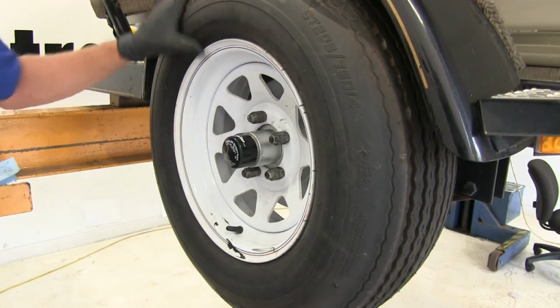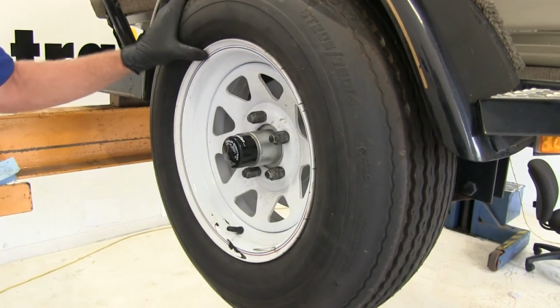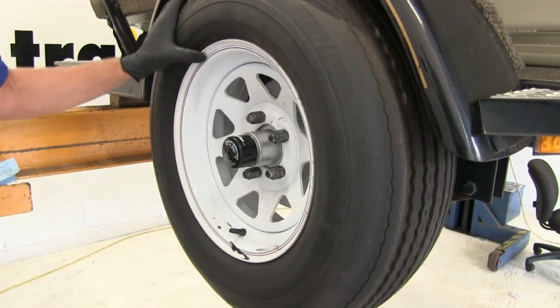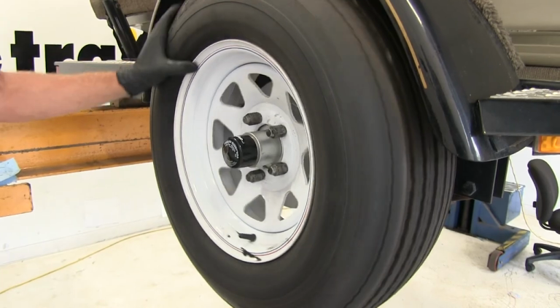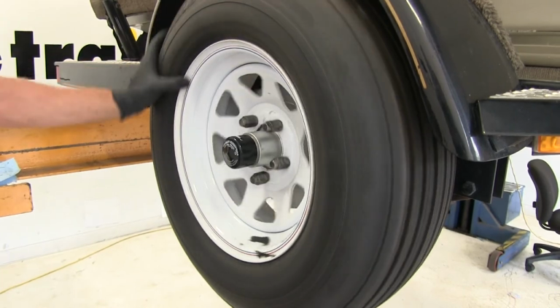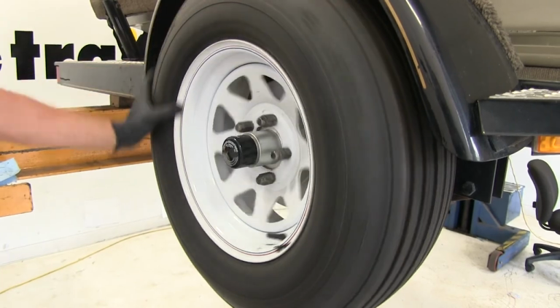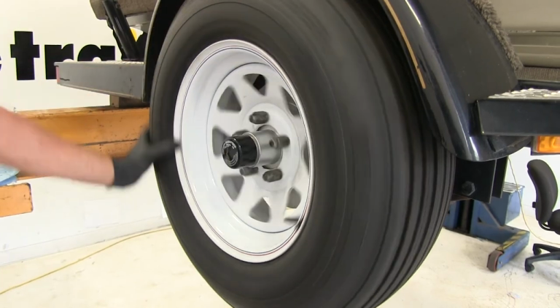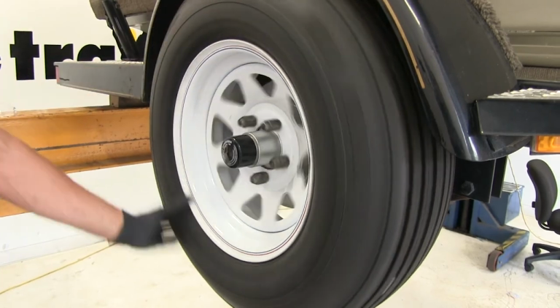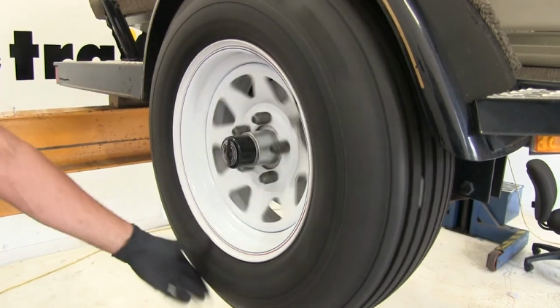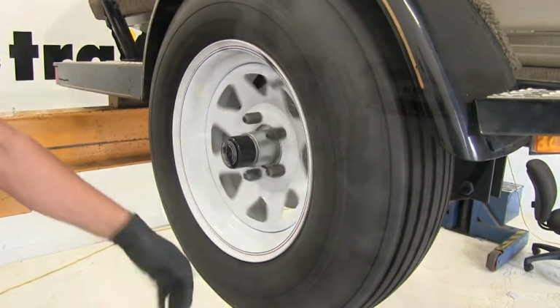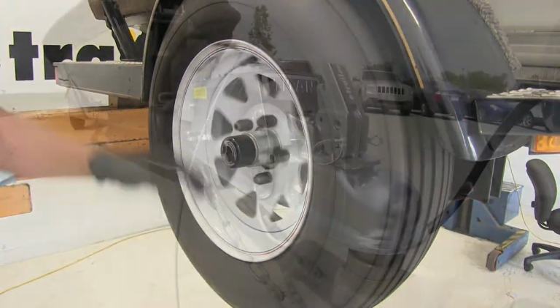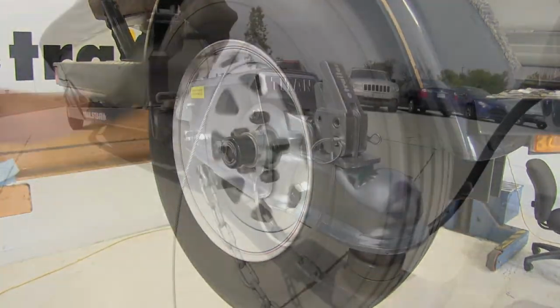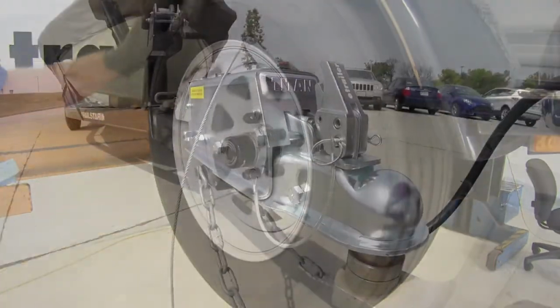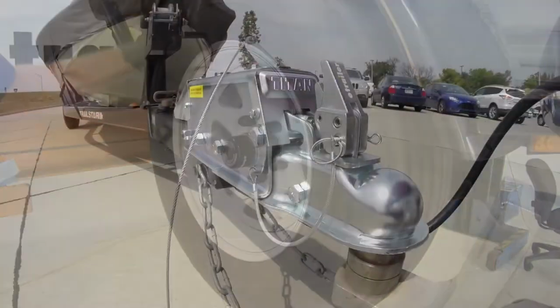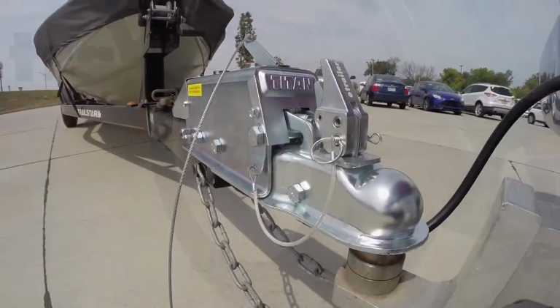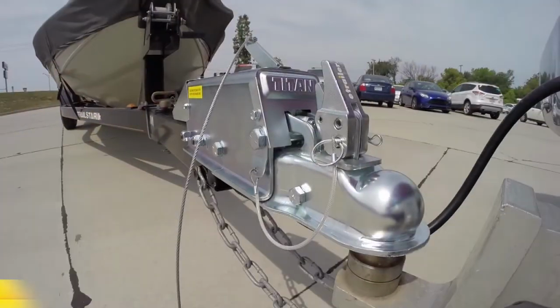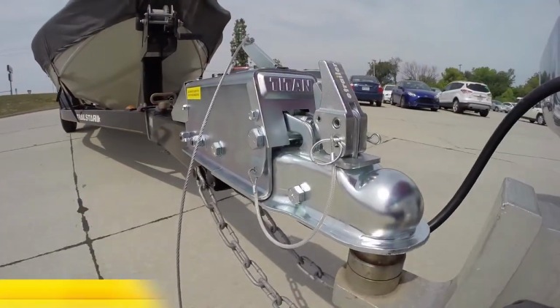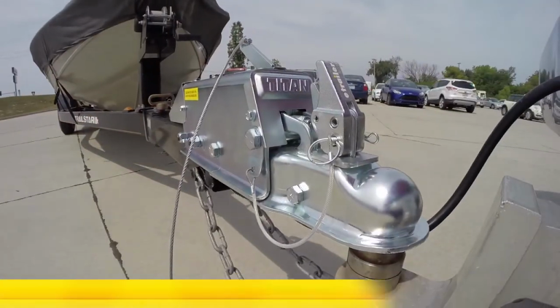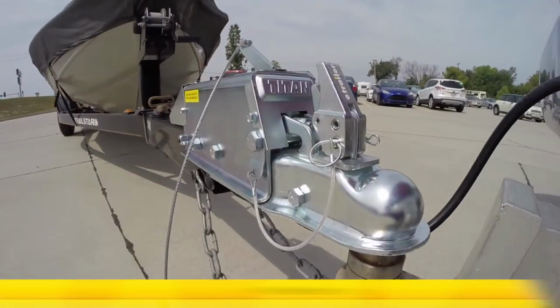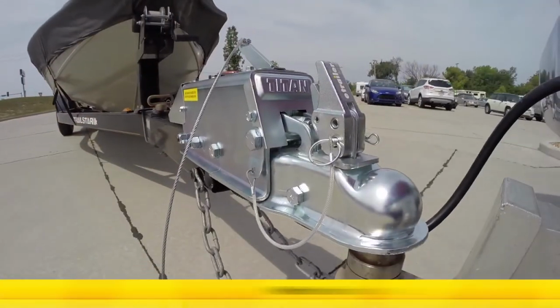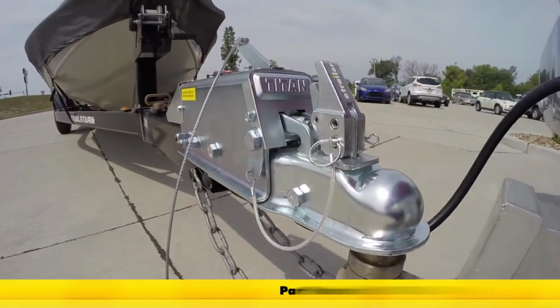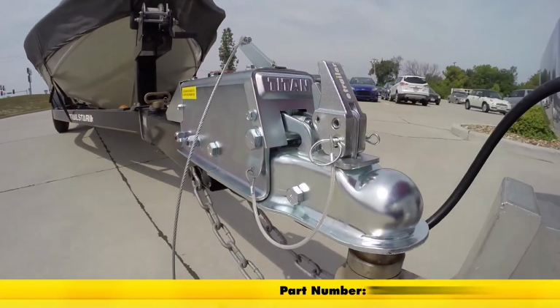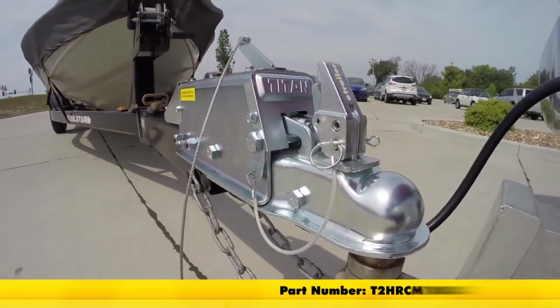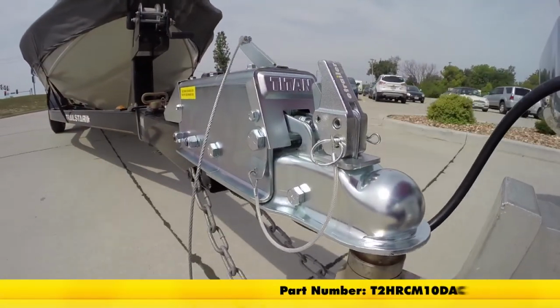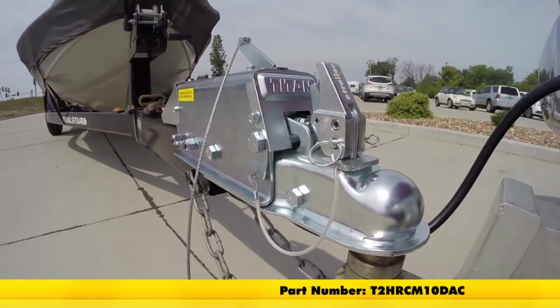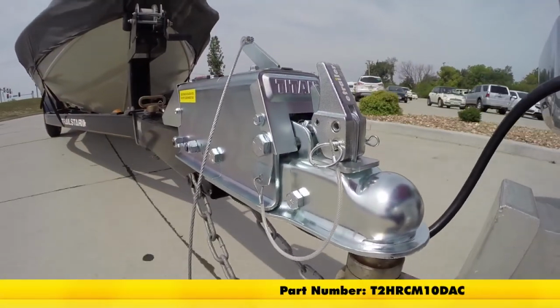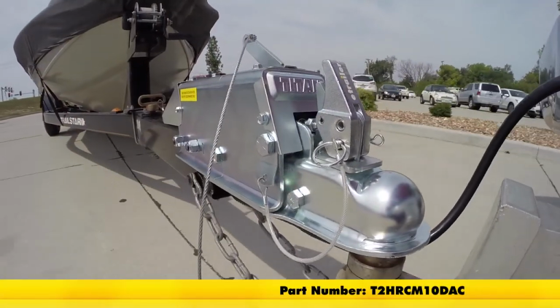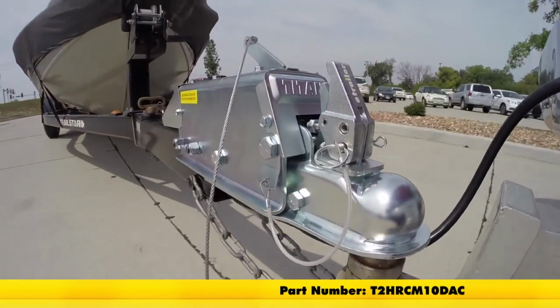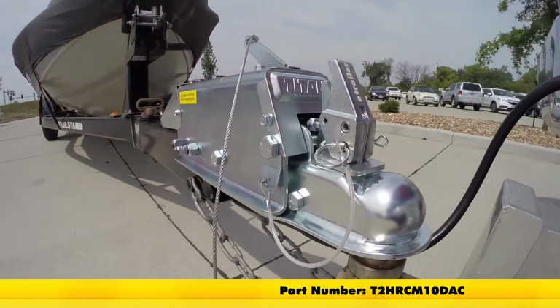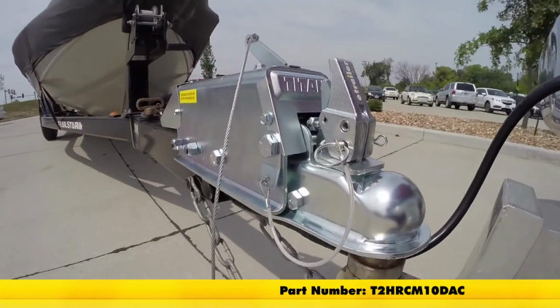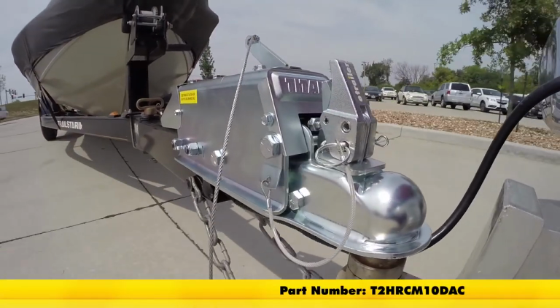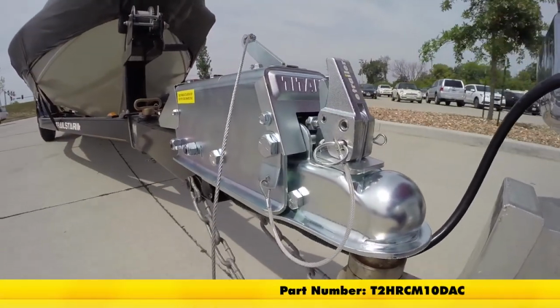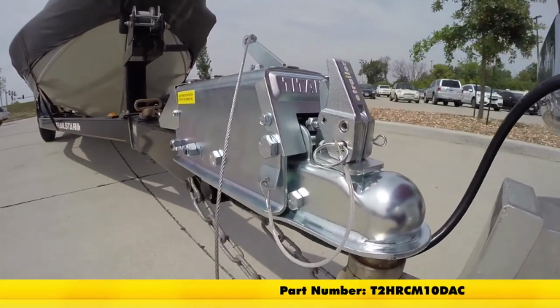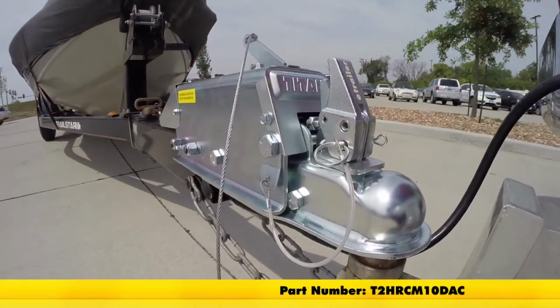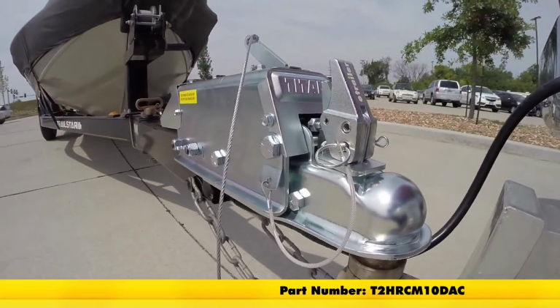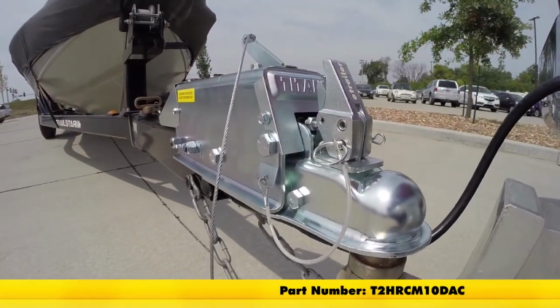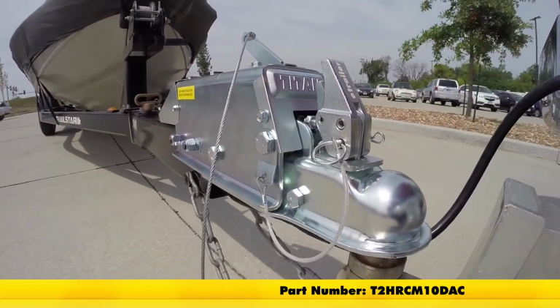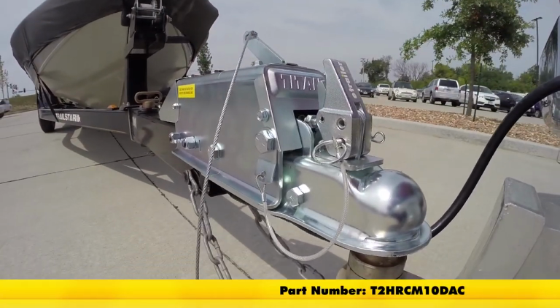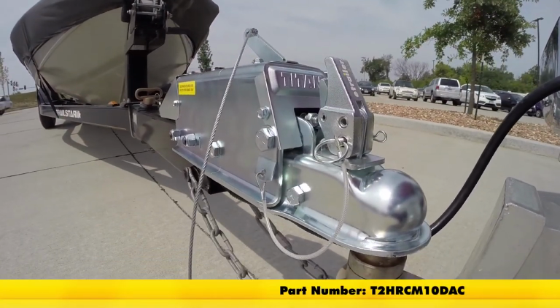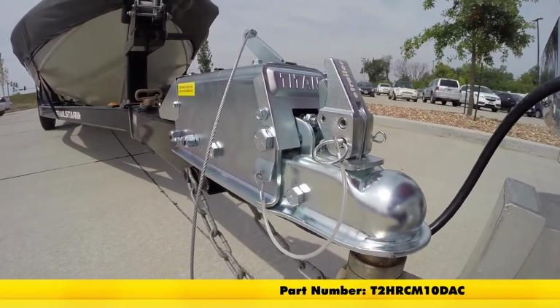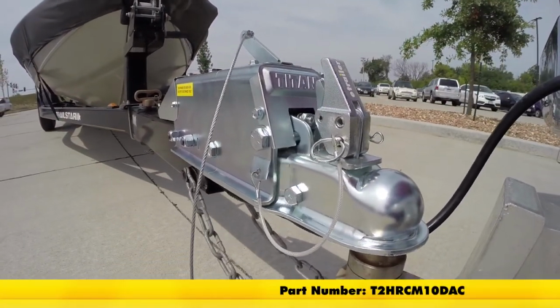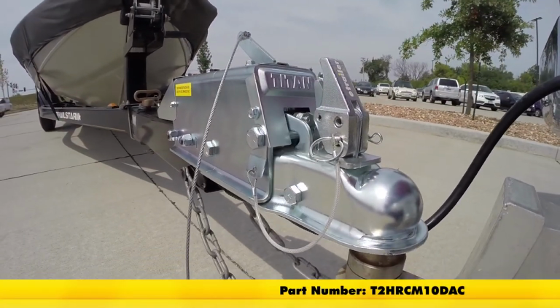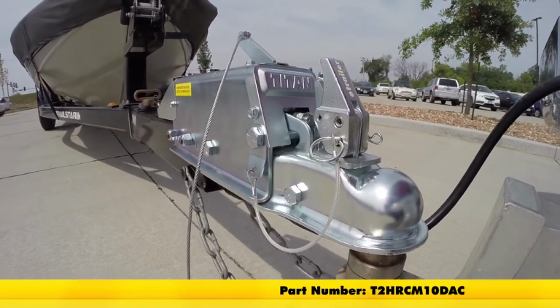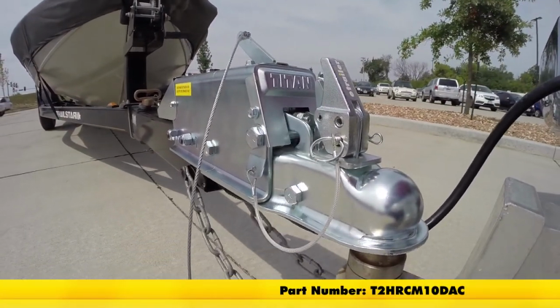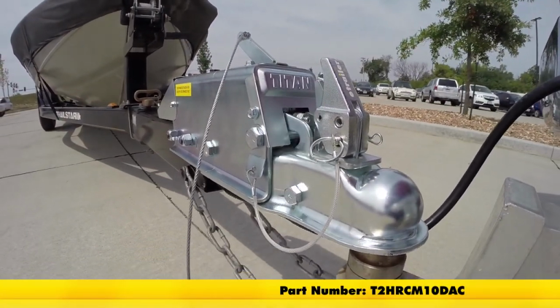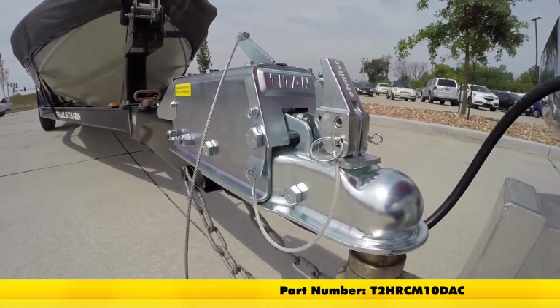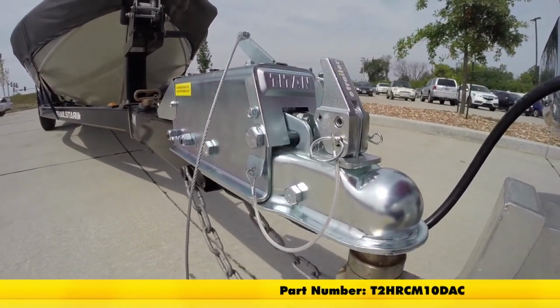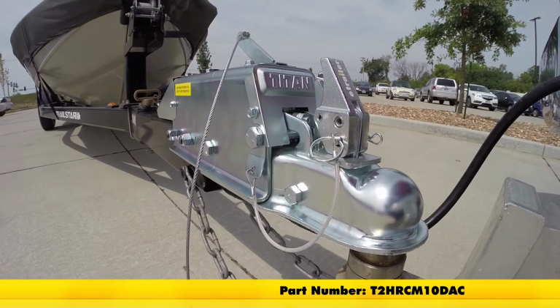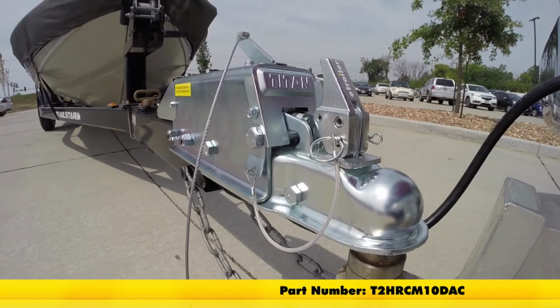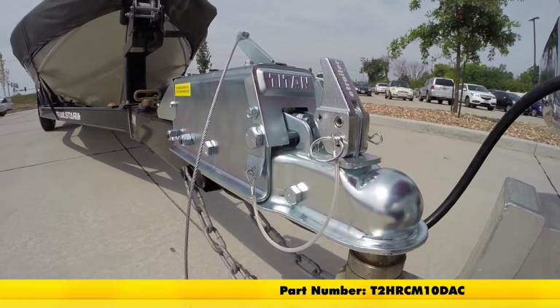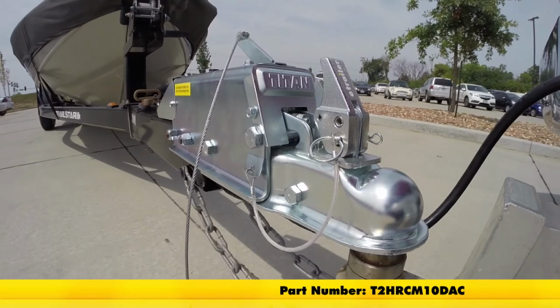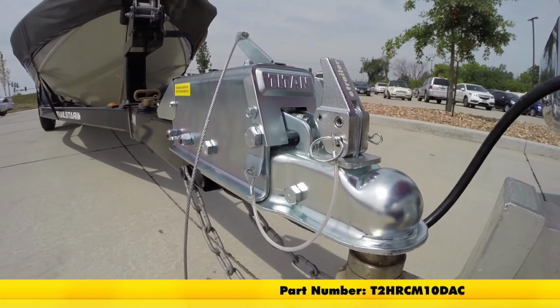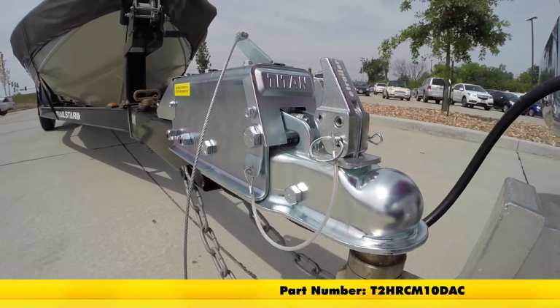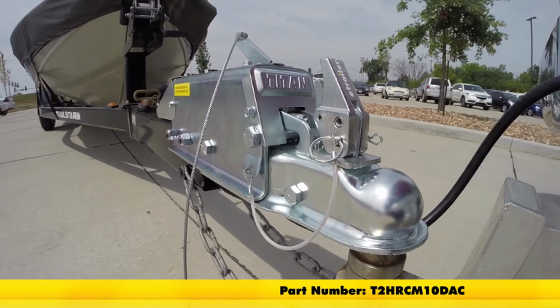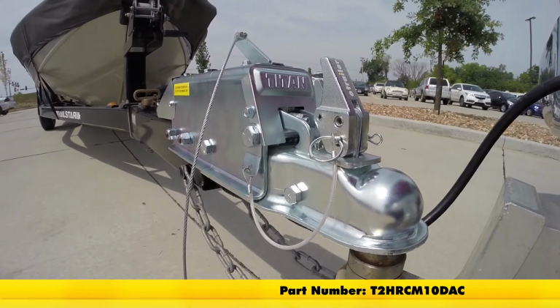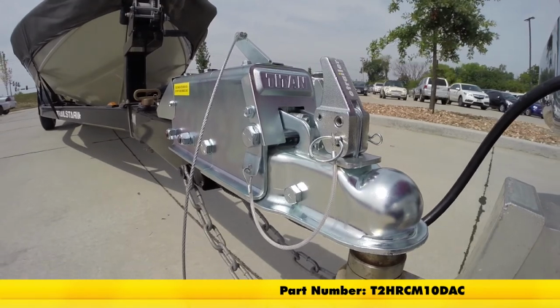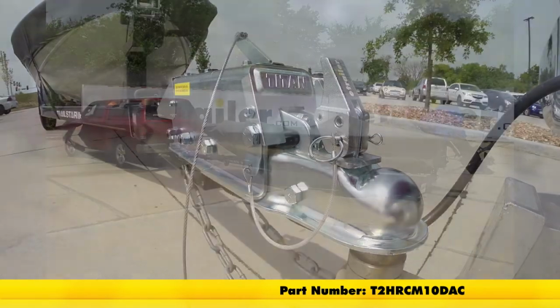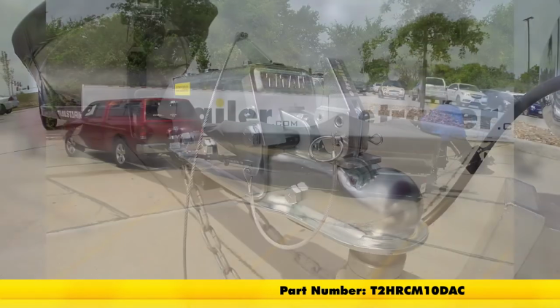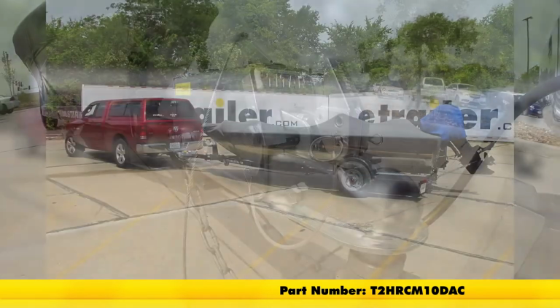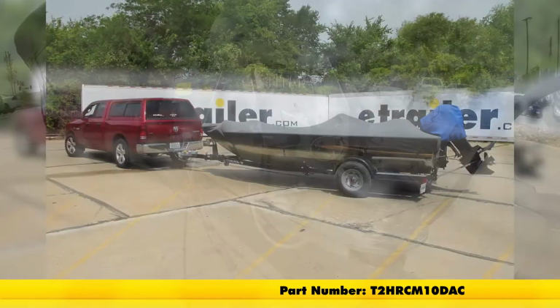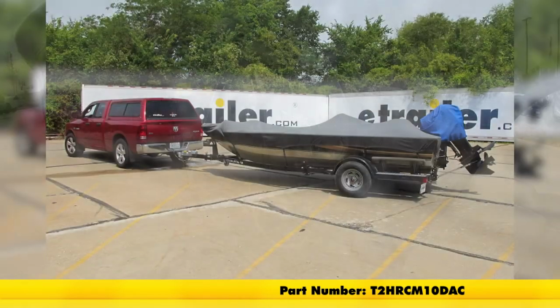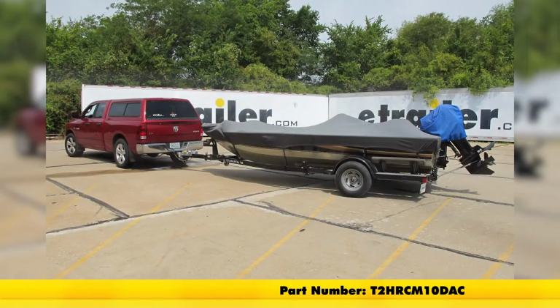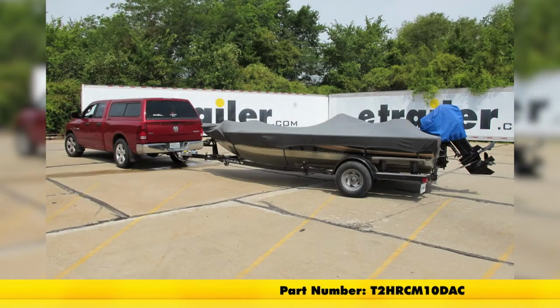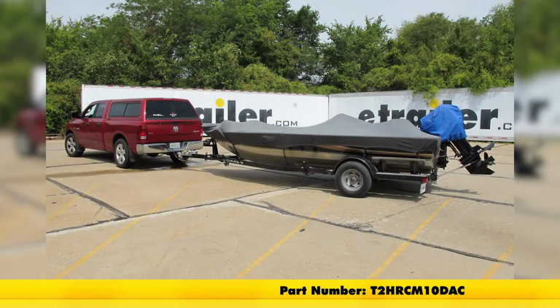That's going to complete our look at the Titan Premier Disc Brake Kit, part number T2HRCM10DAC.